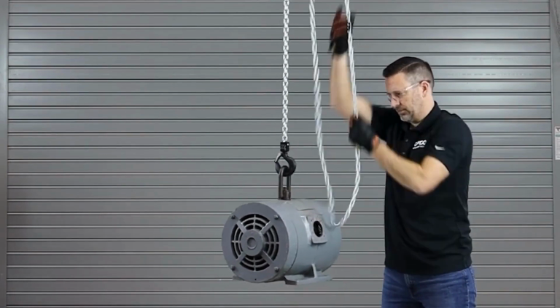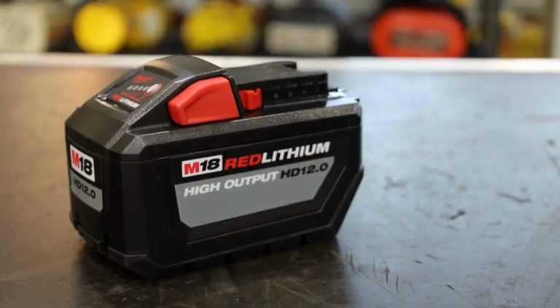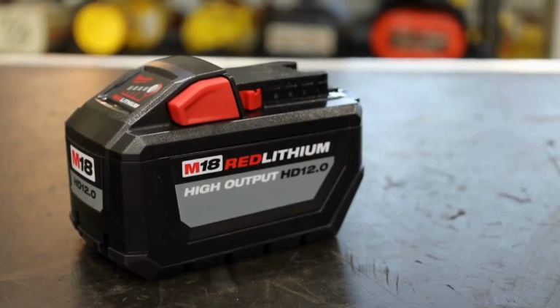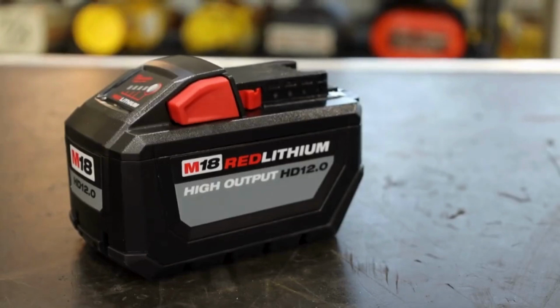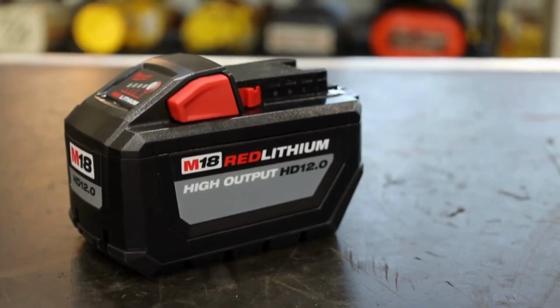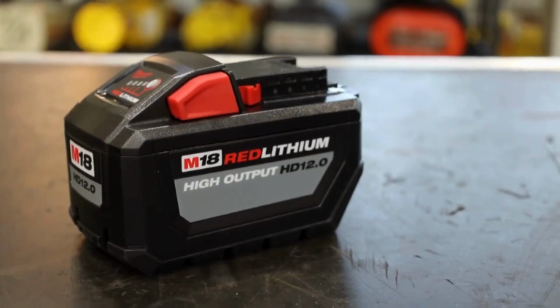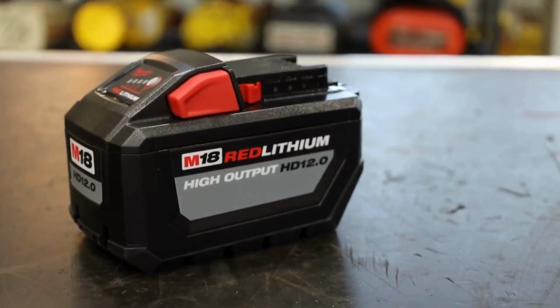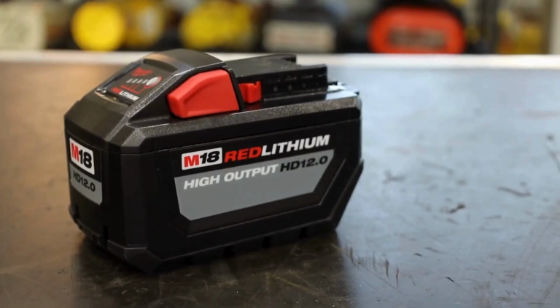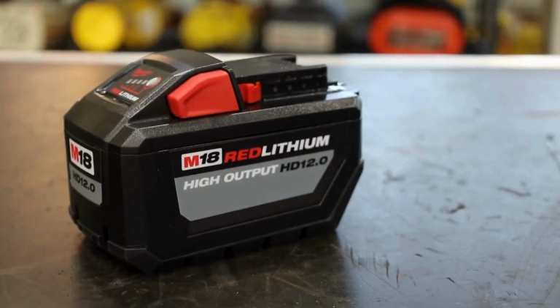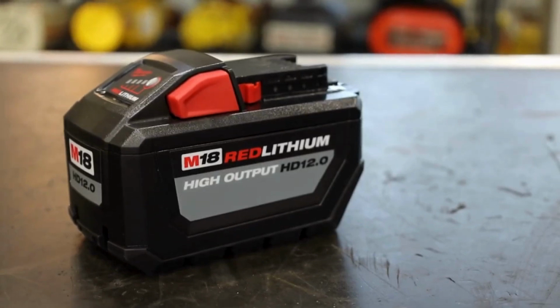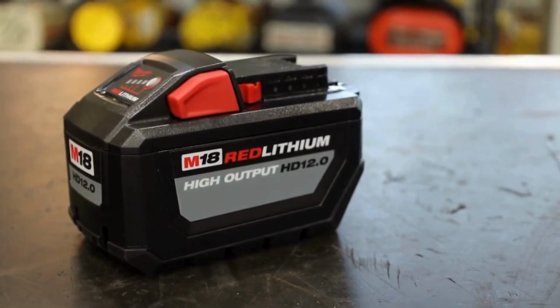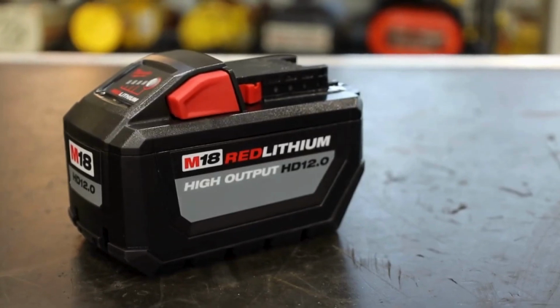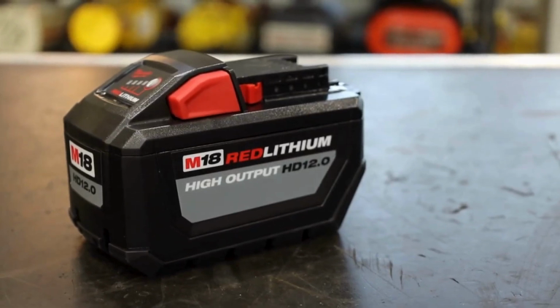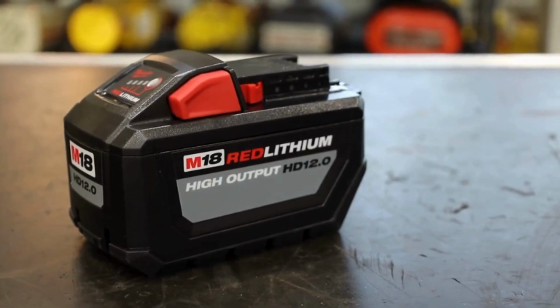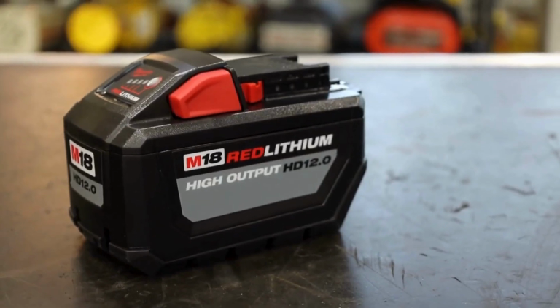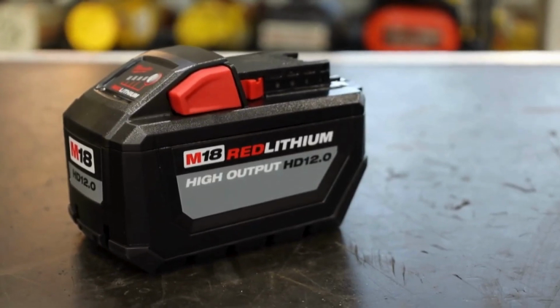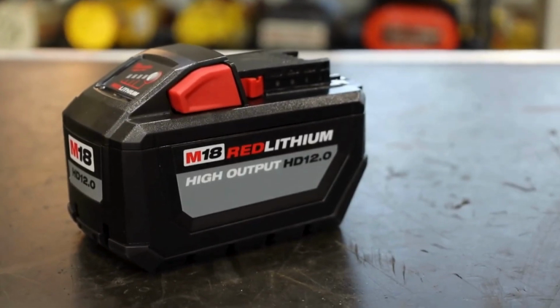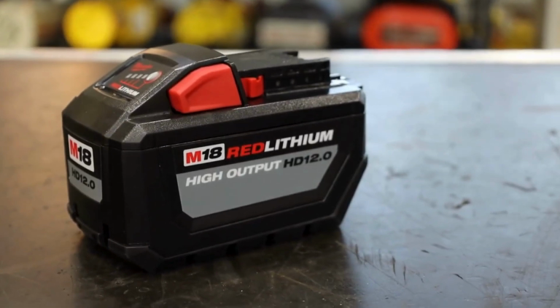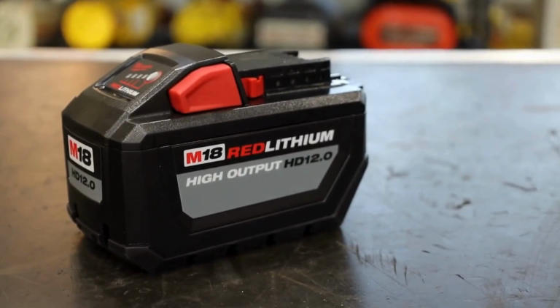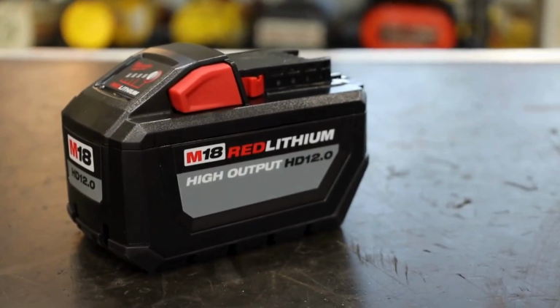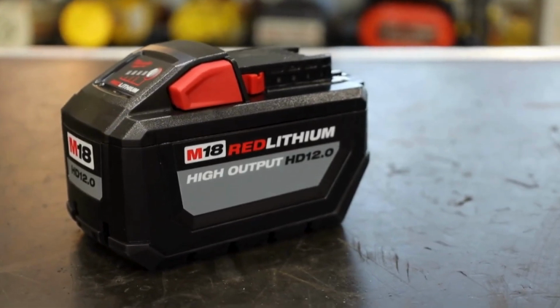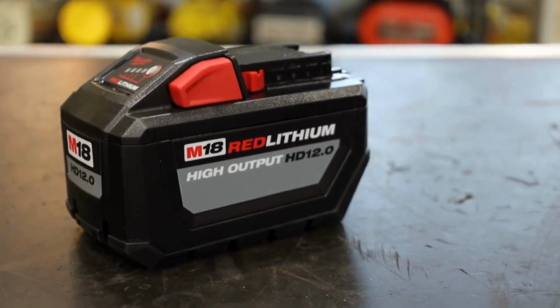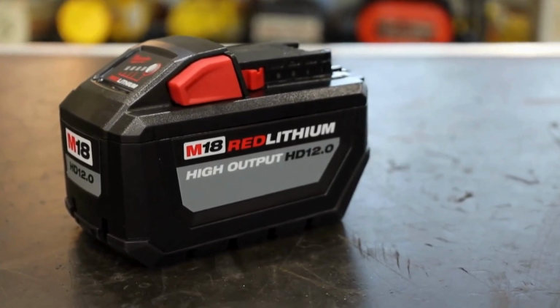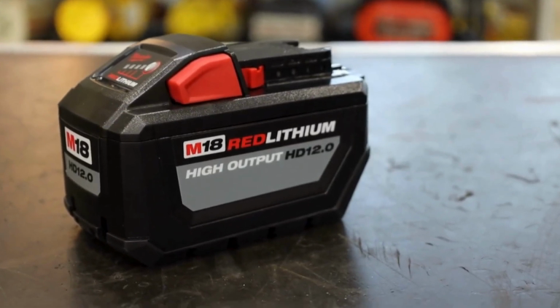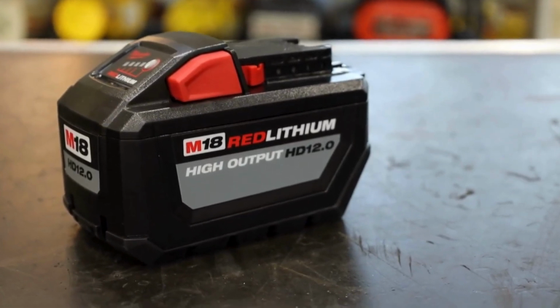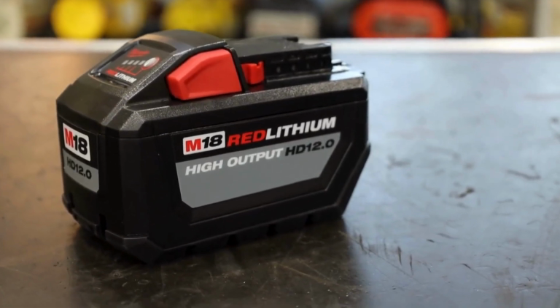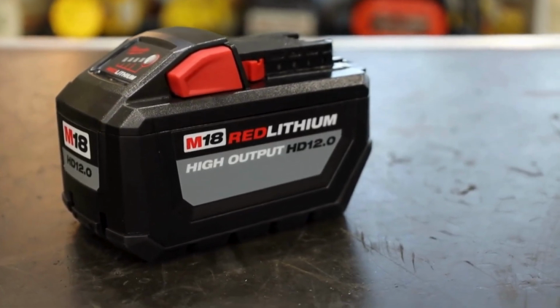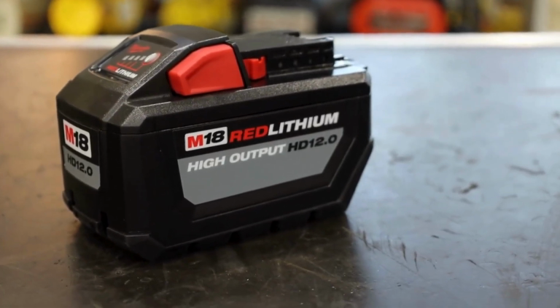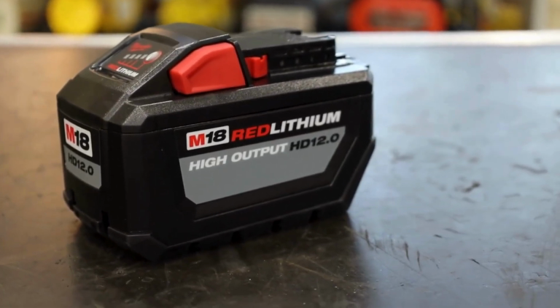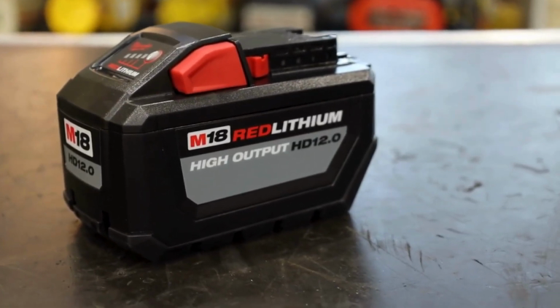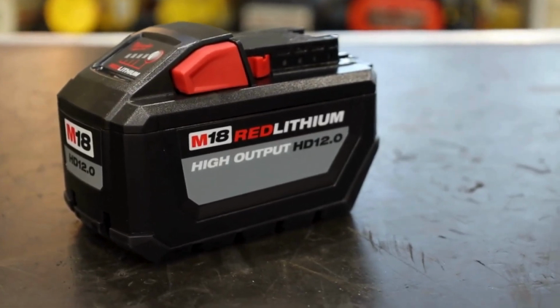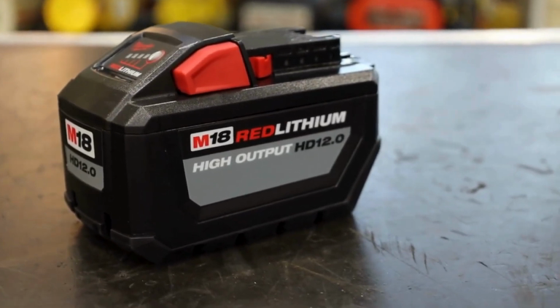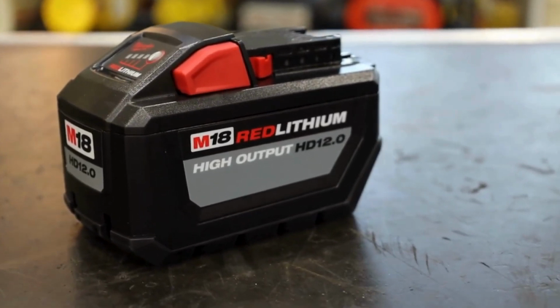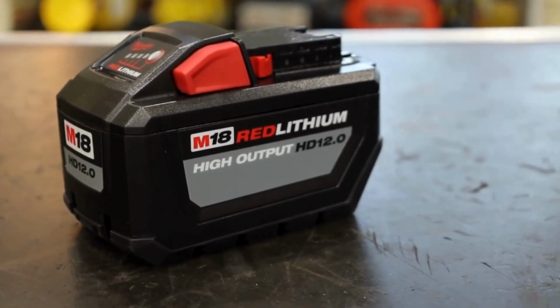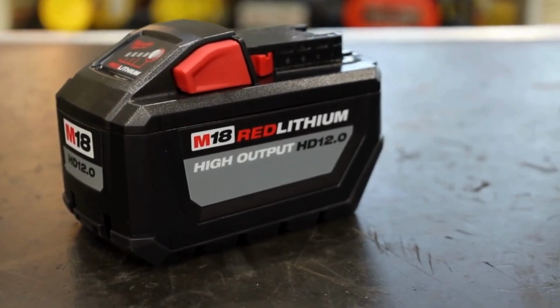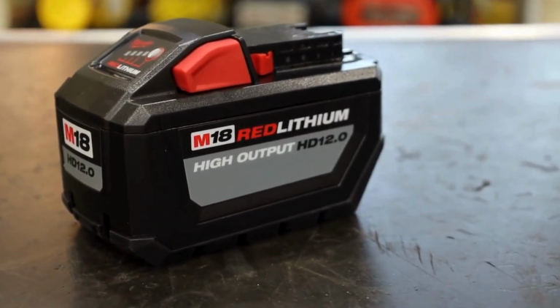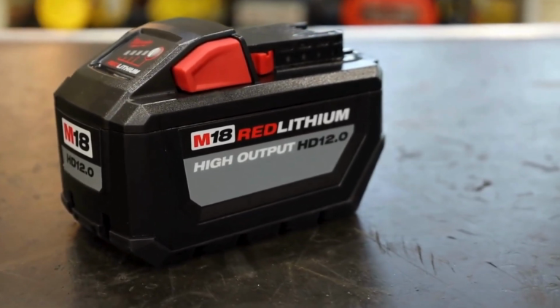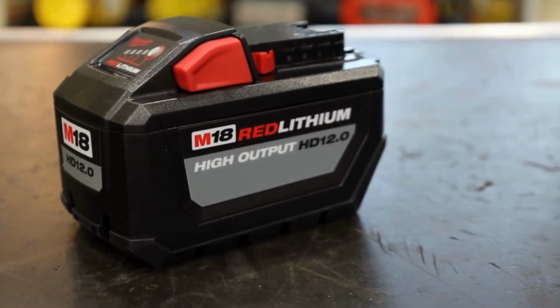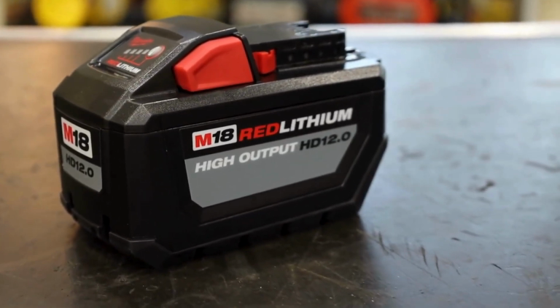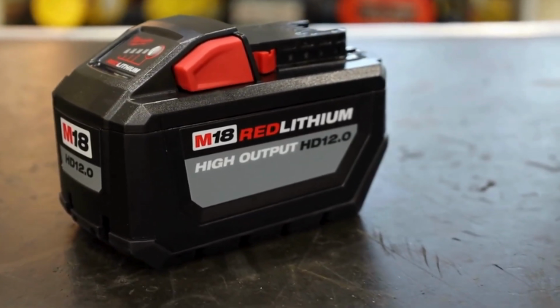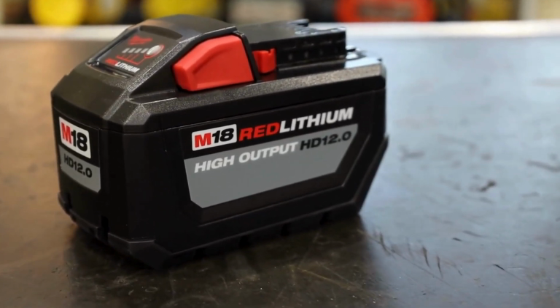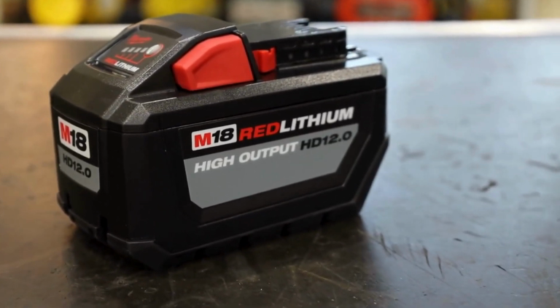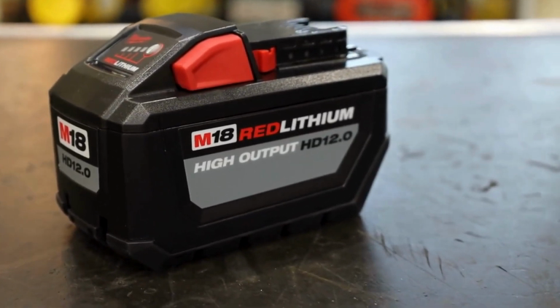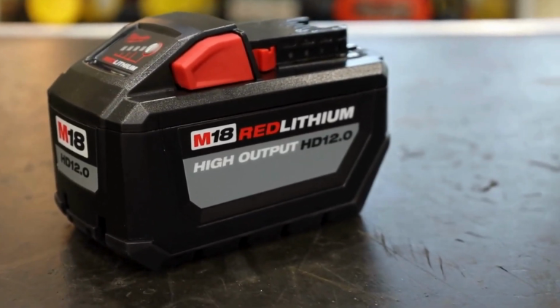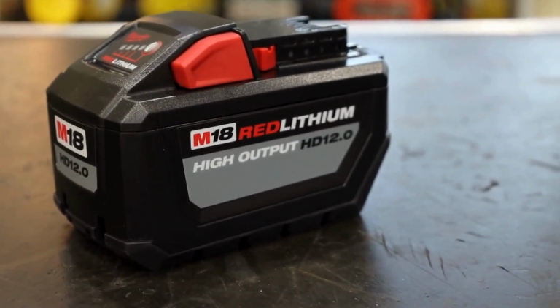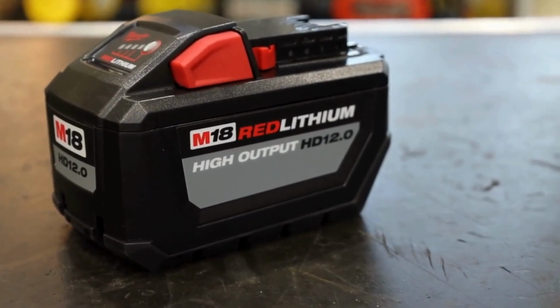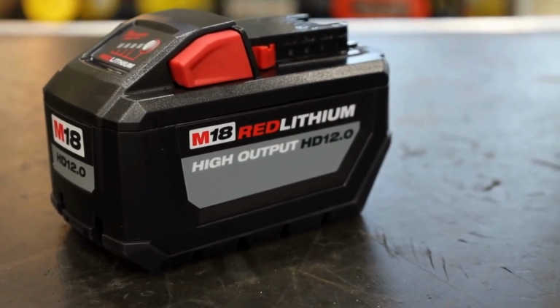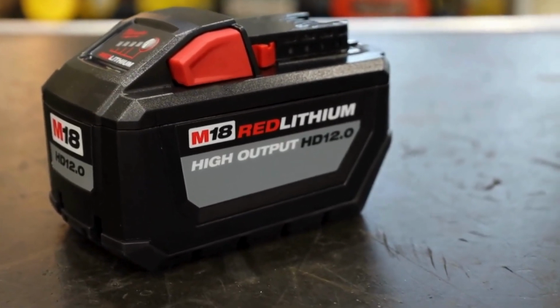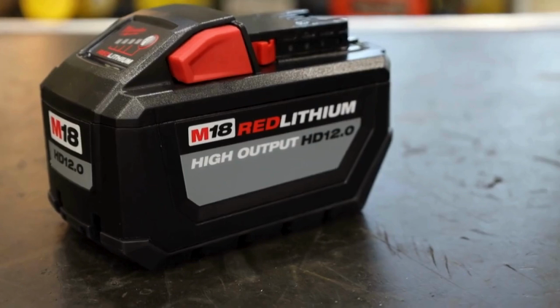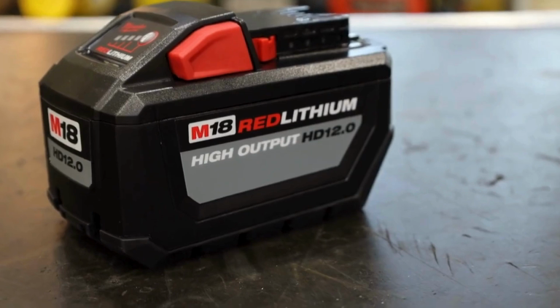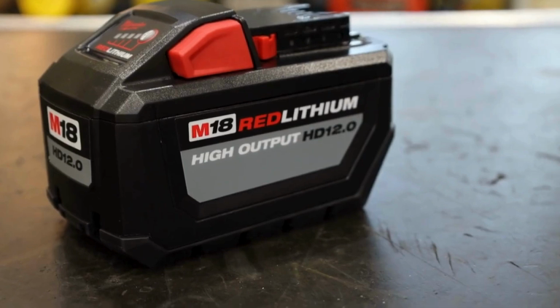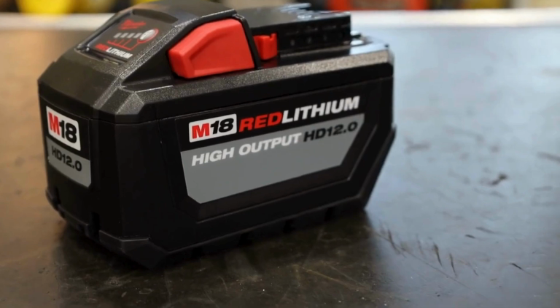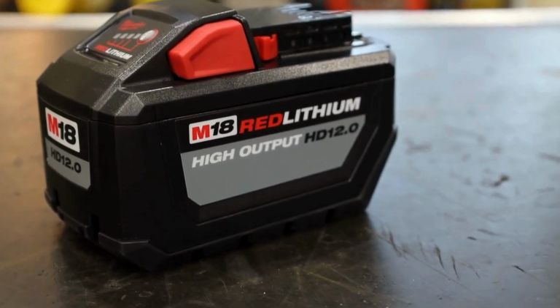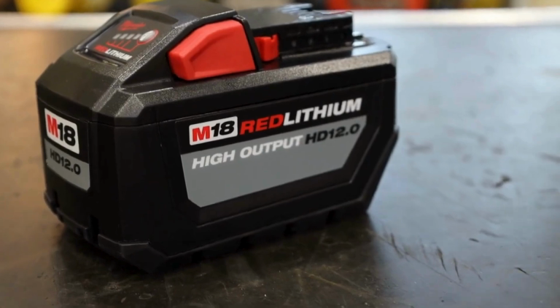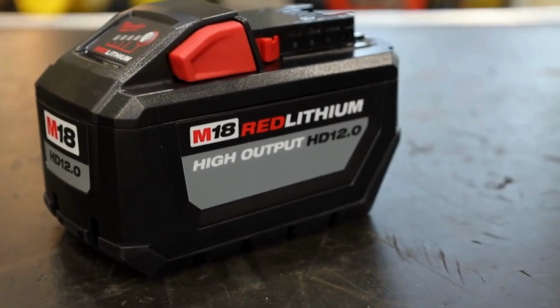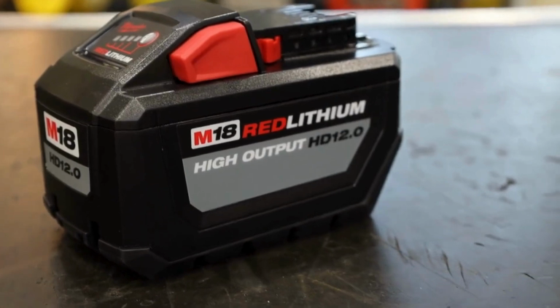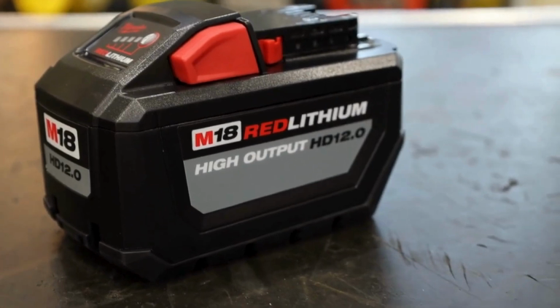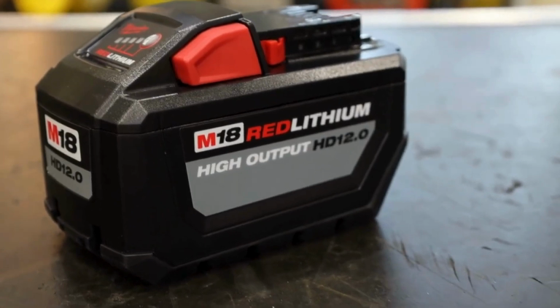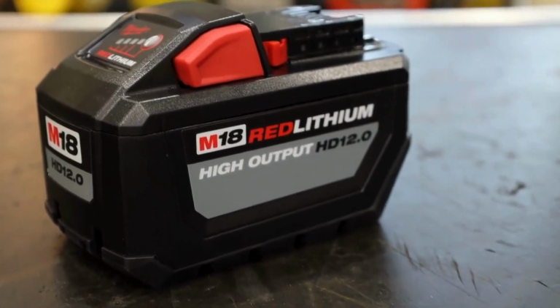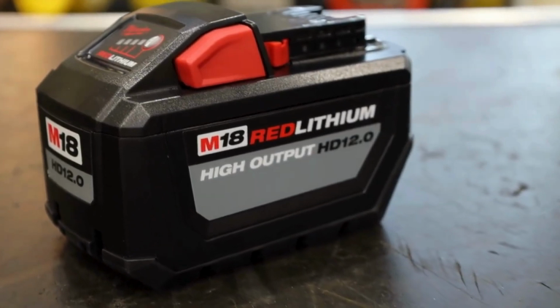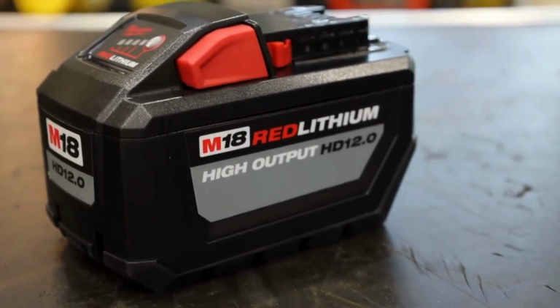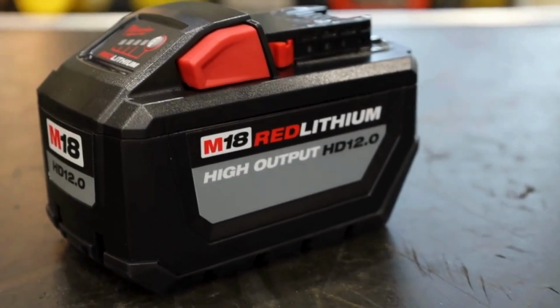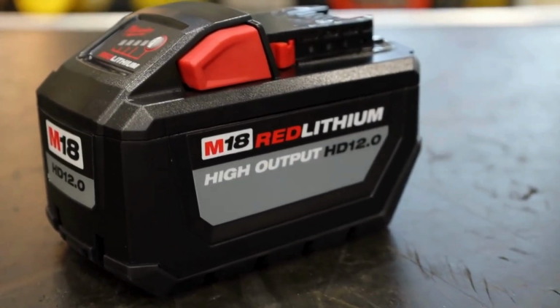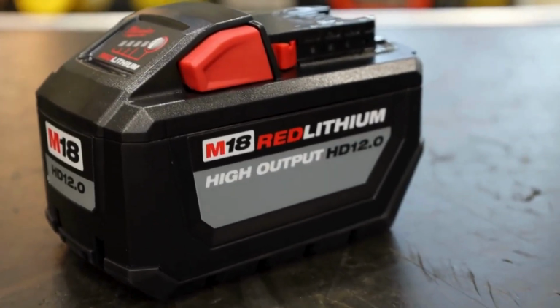Simply insert an M18 Red Lithium battery from Milwaukee Tool, and you're ready to go. It's that easy.